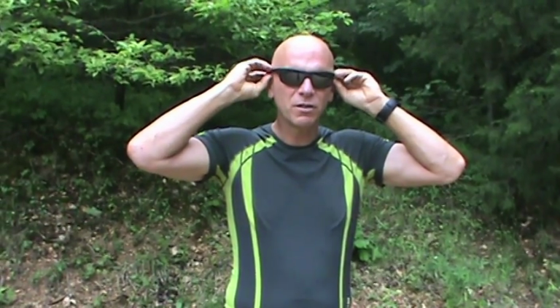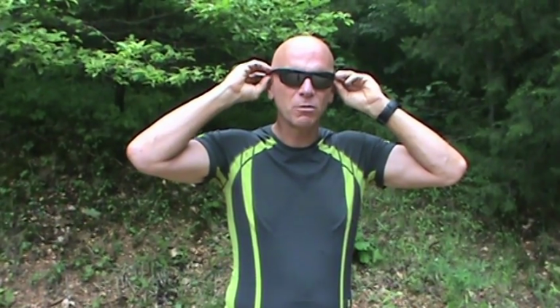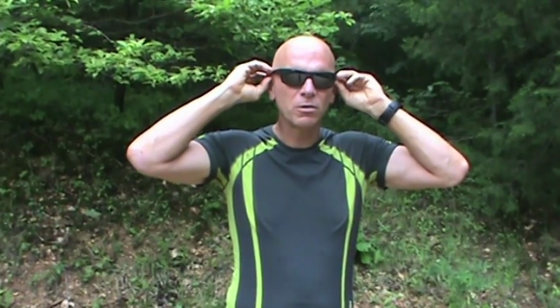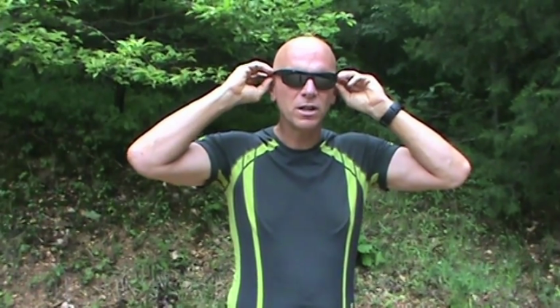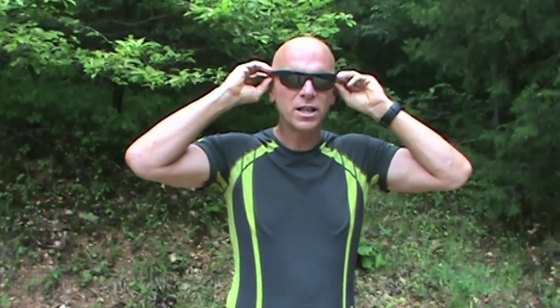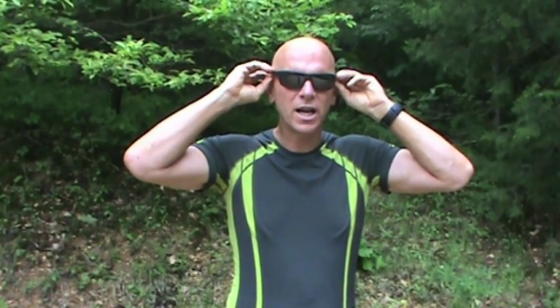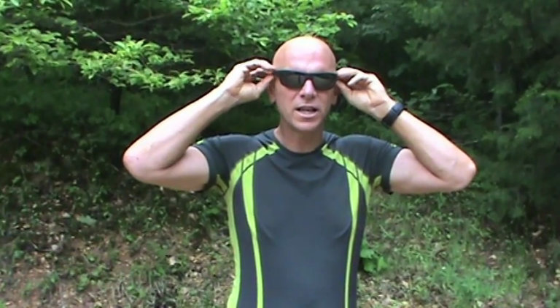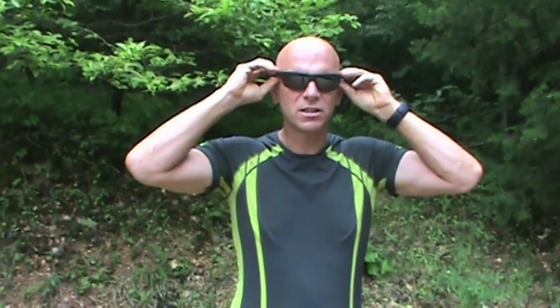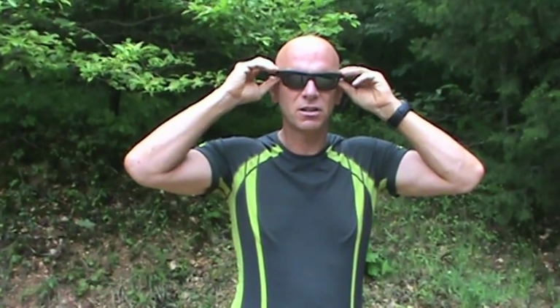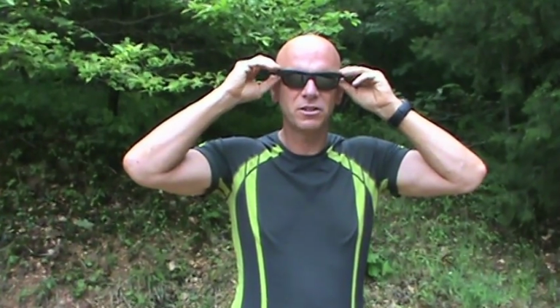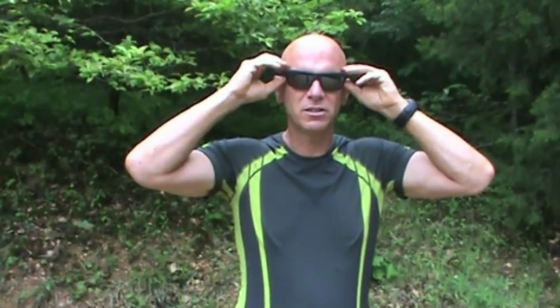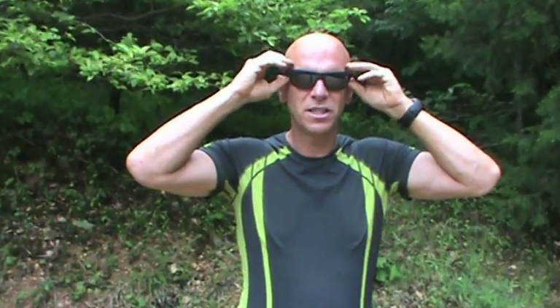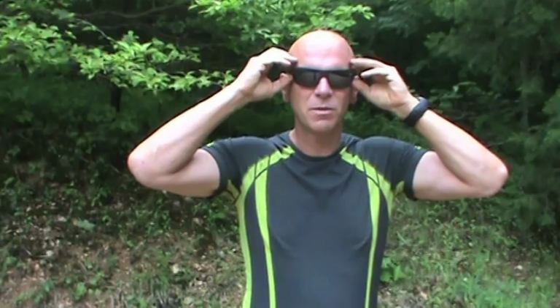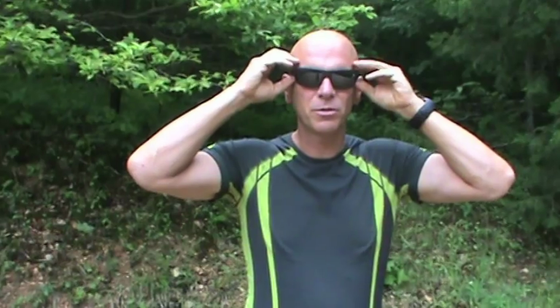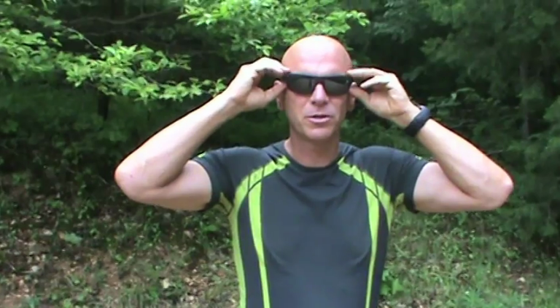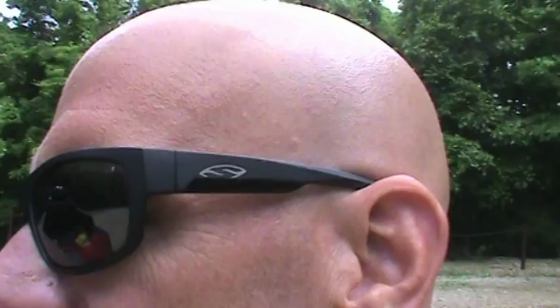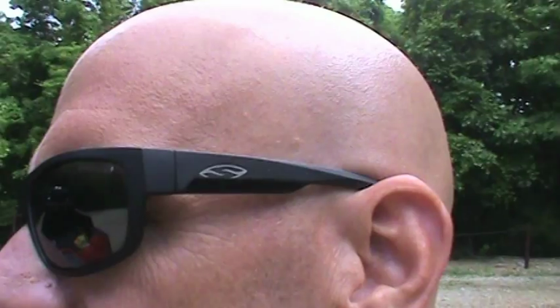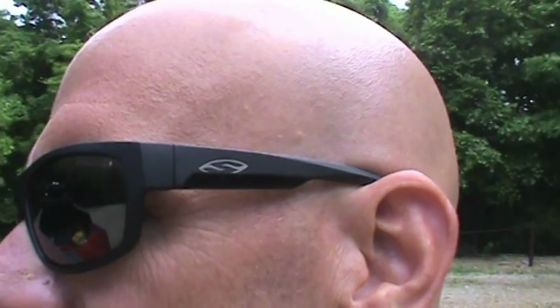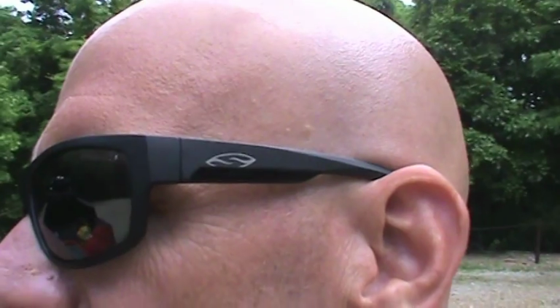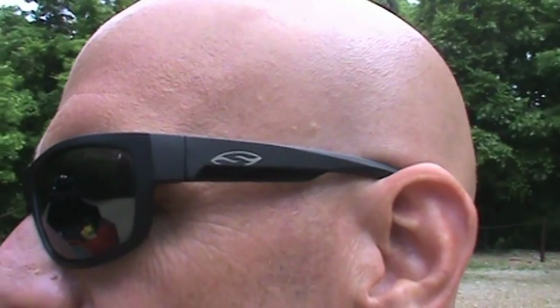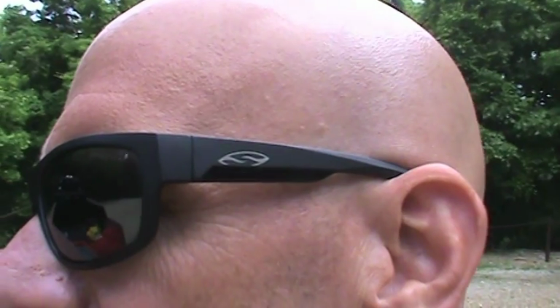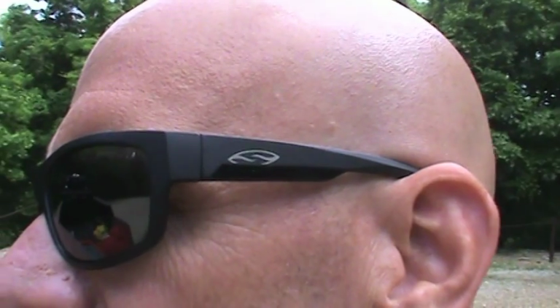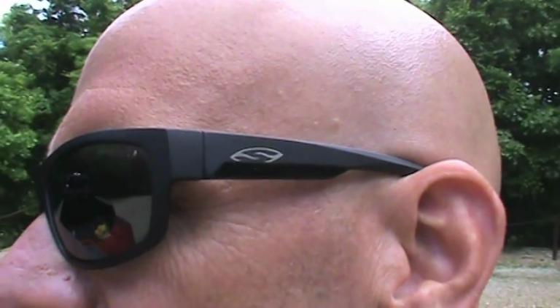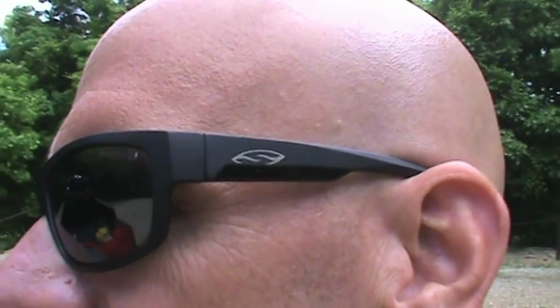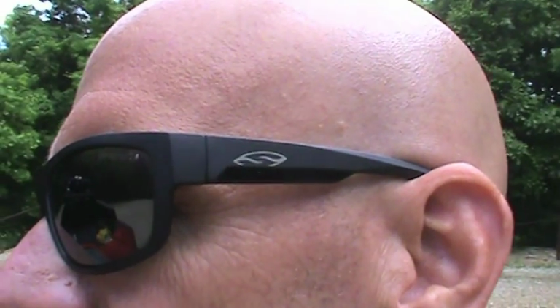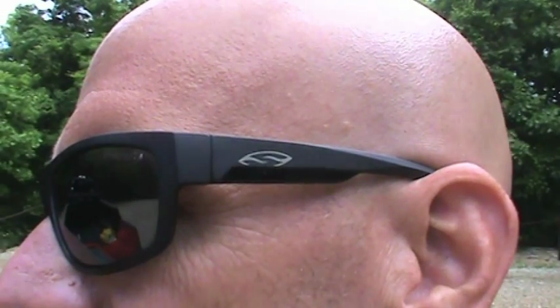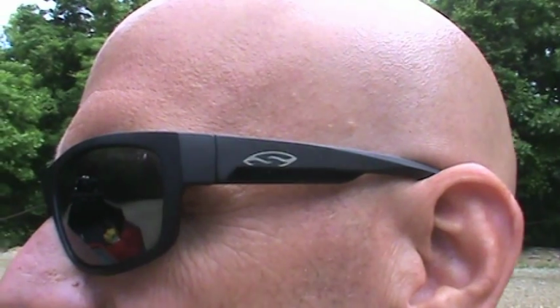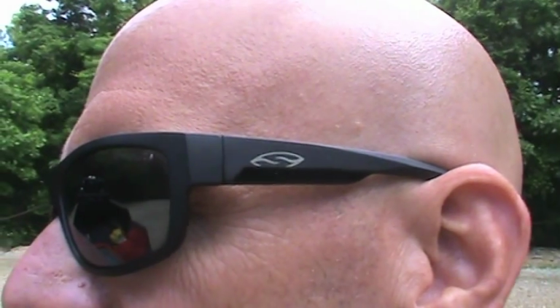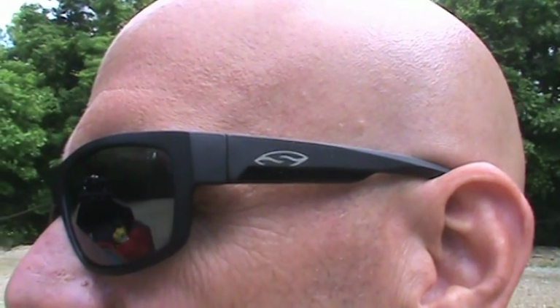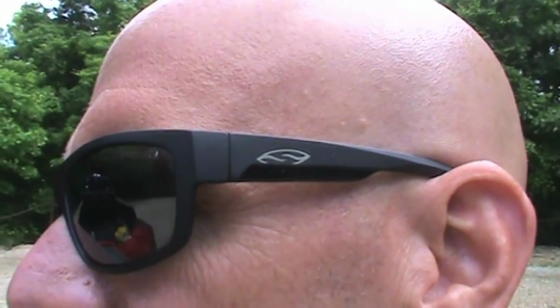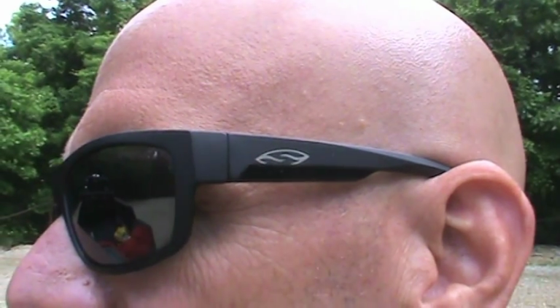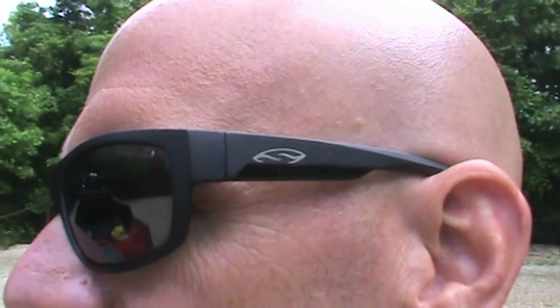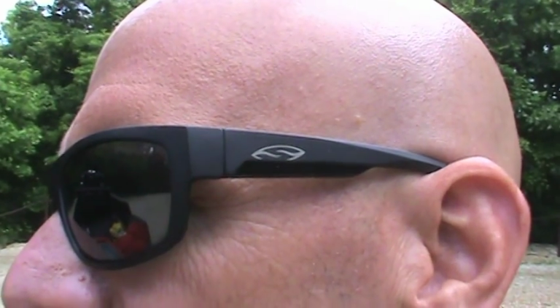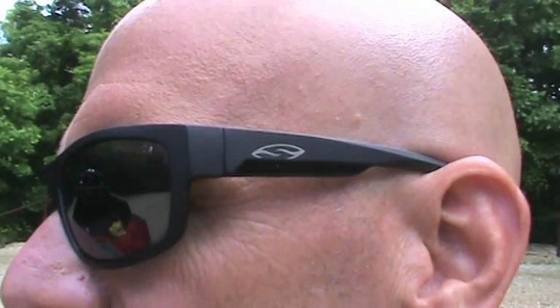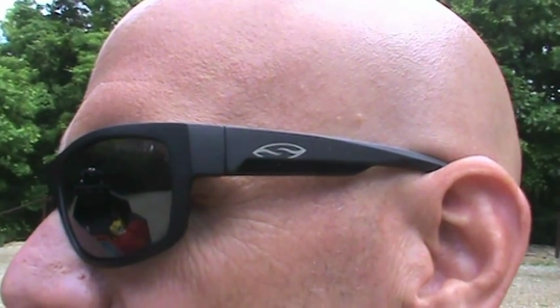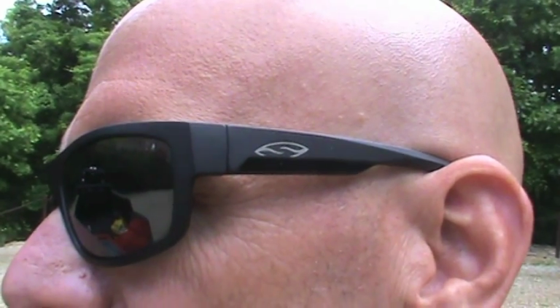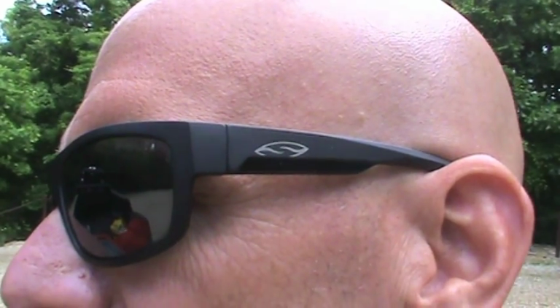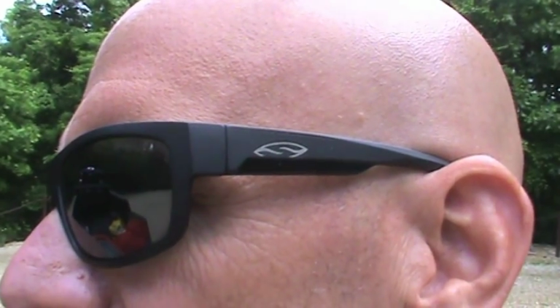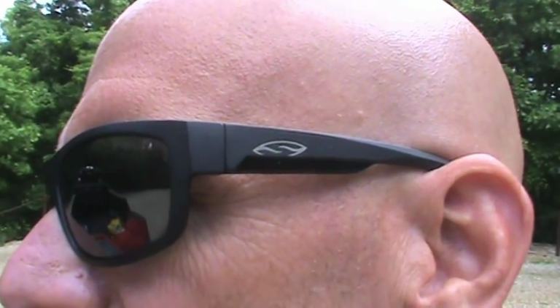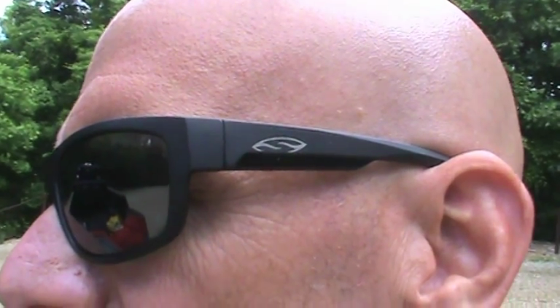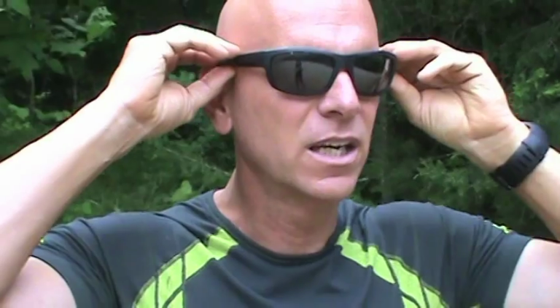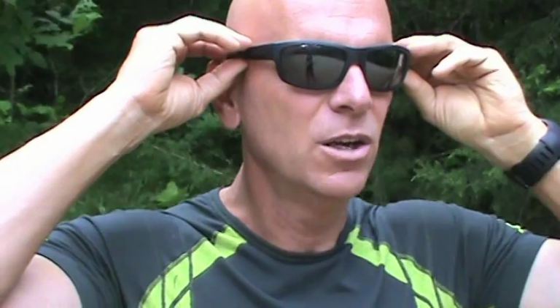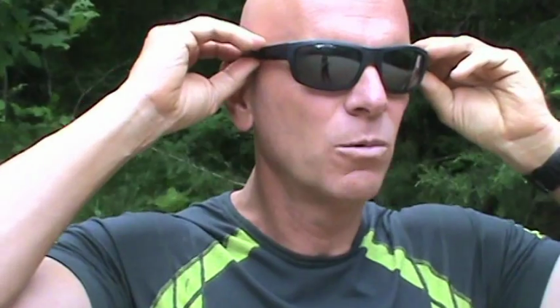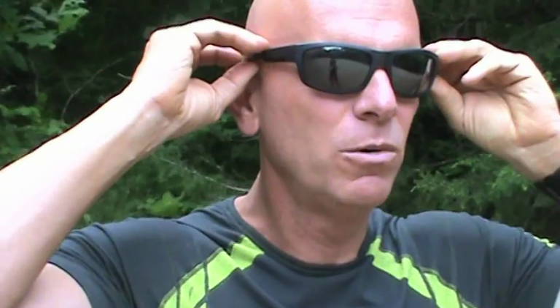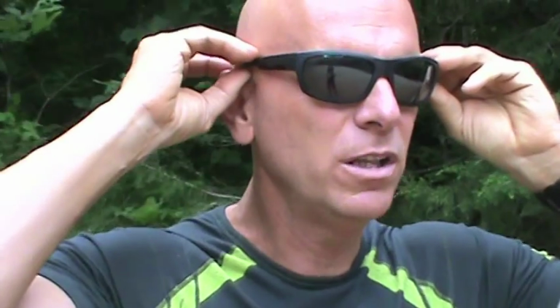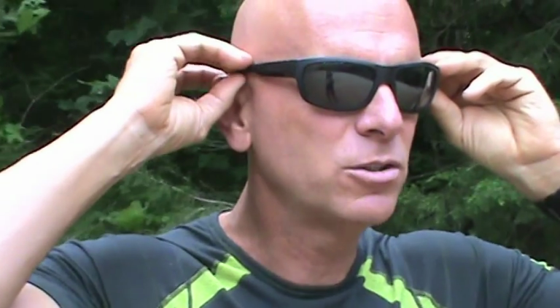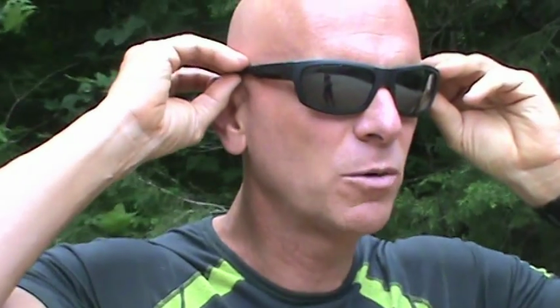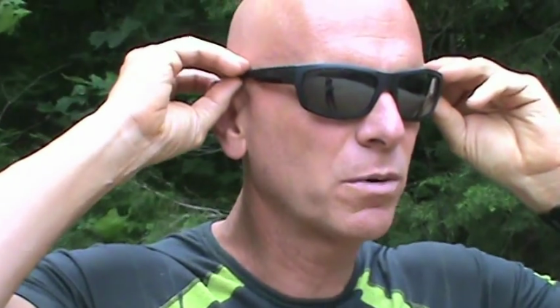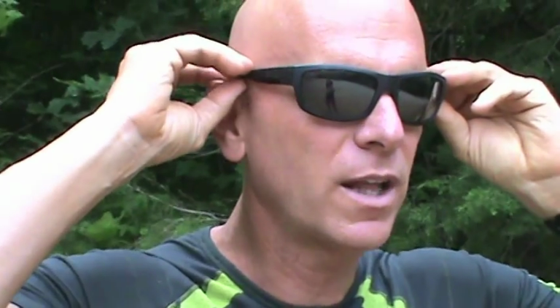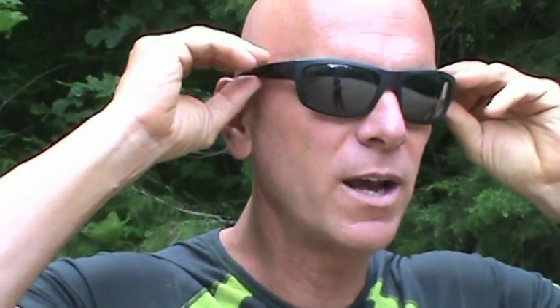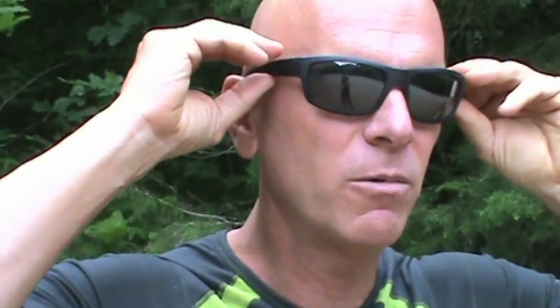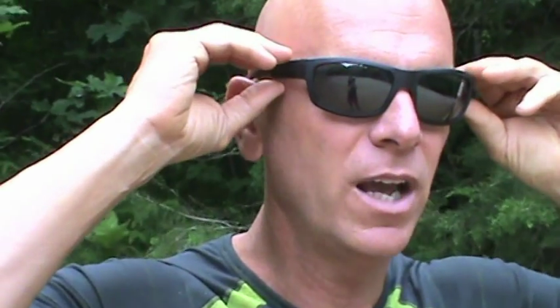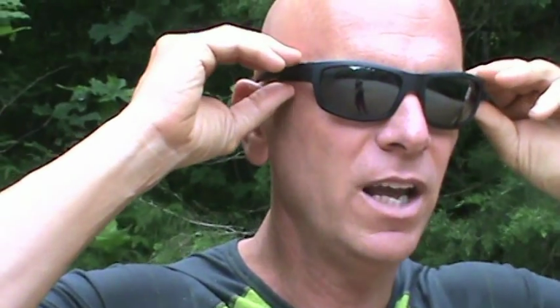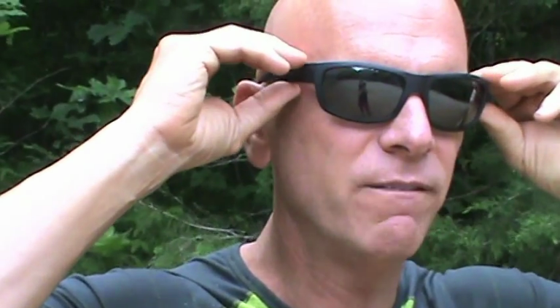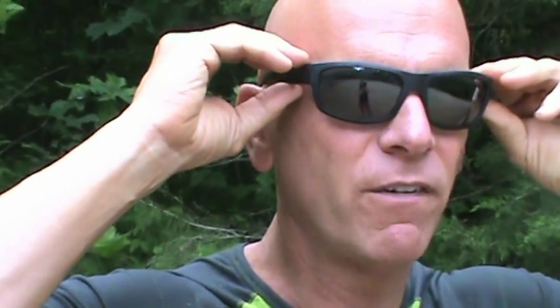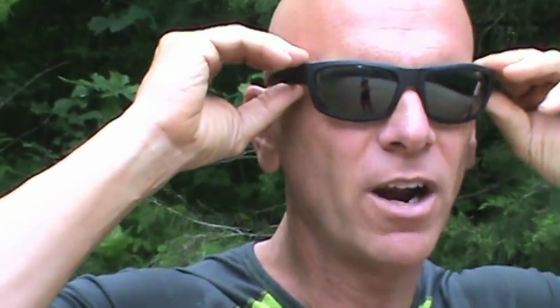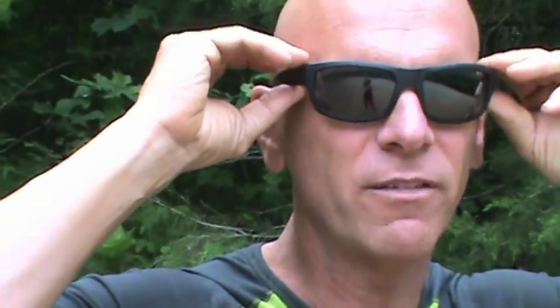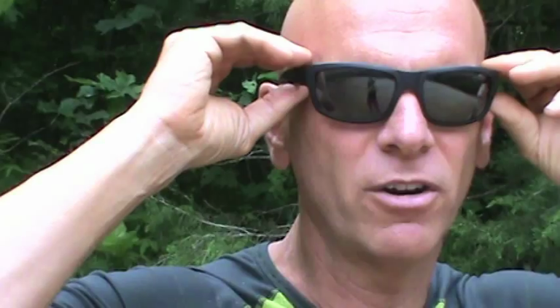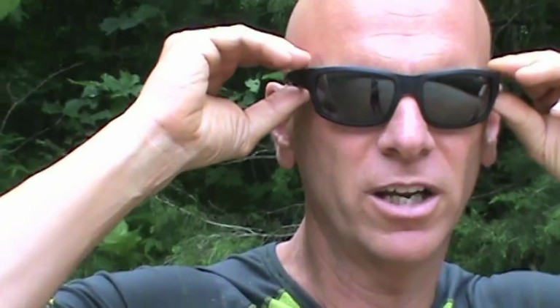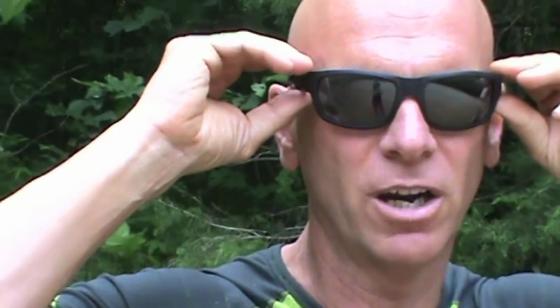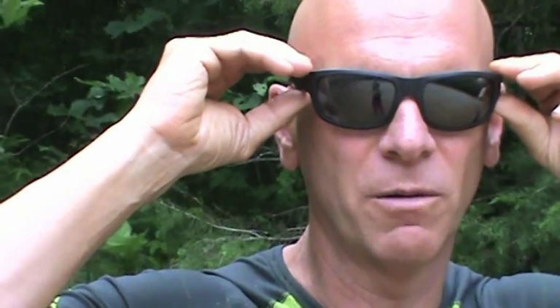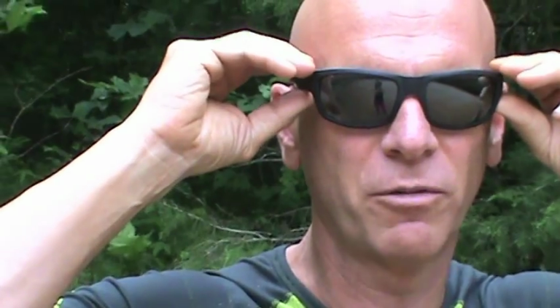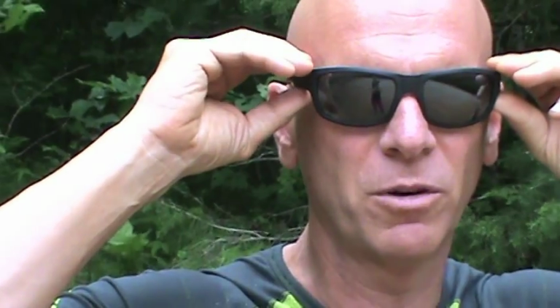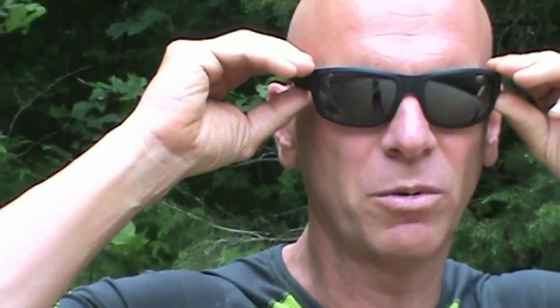I also really like the sides of these — they fit really nice on your temples and around your ear. It's kind of like a lightweight plastic, really super lightweight, very, very comfortable.